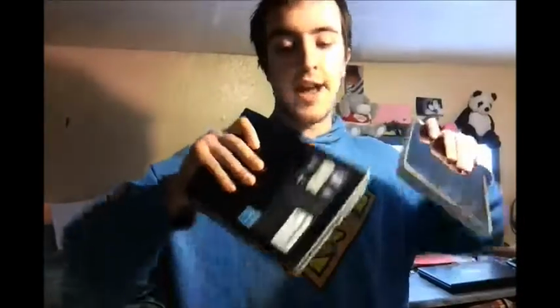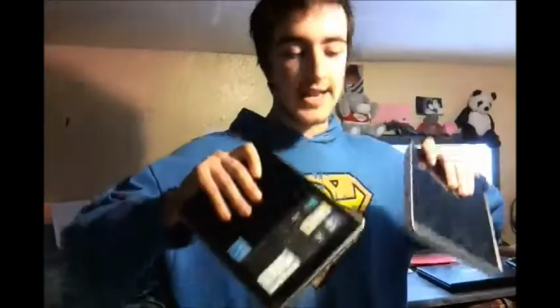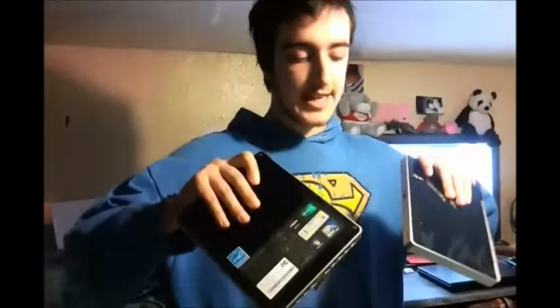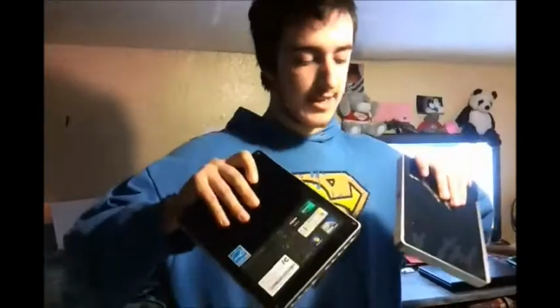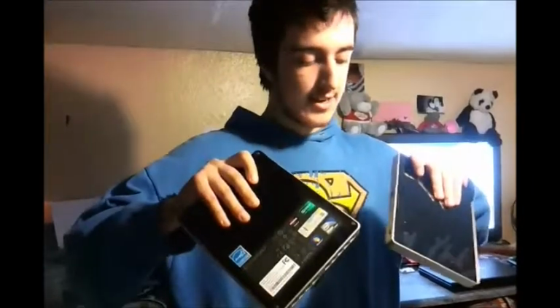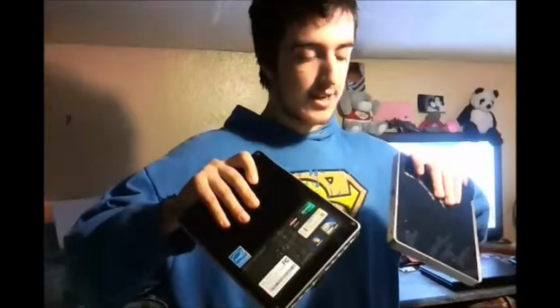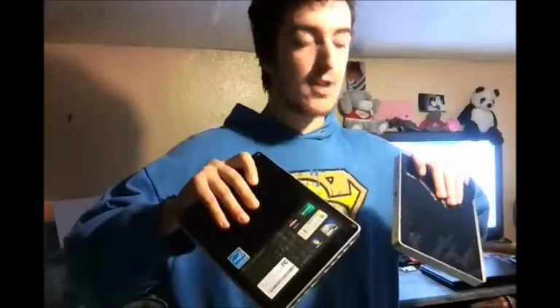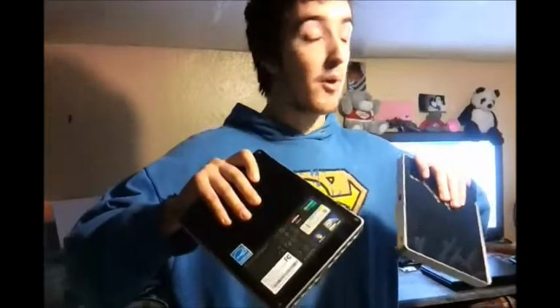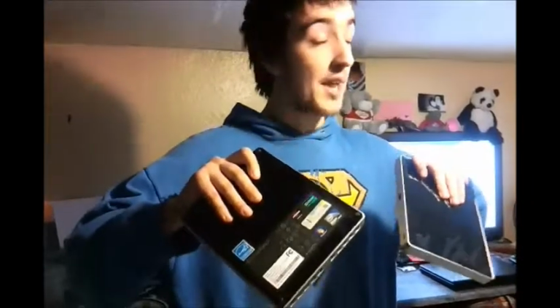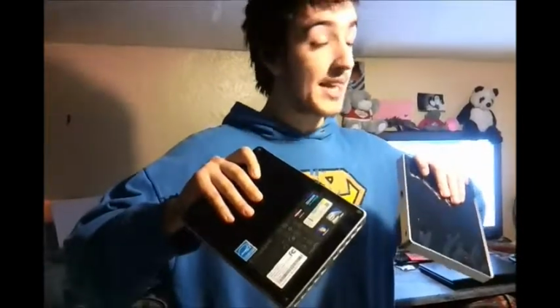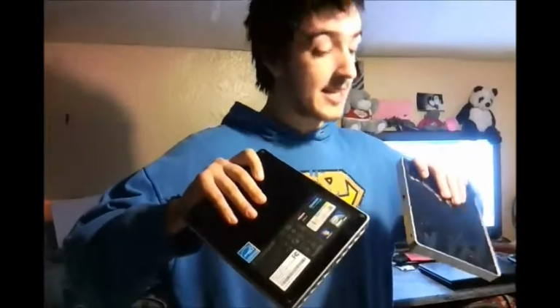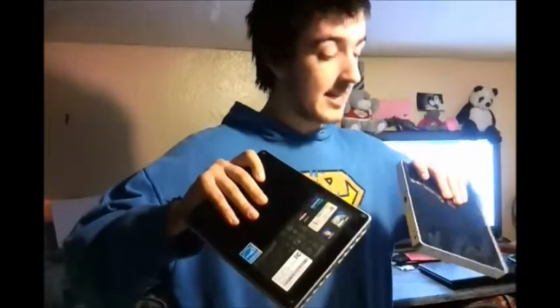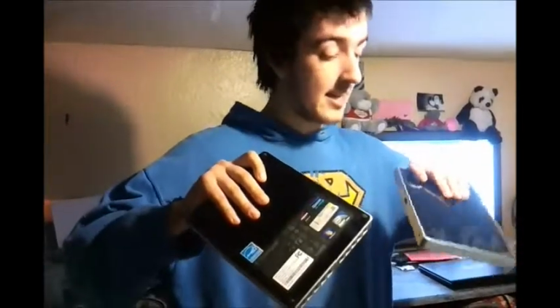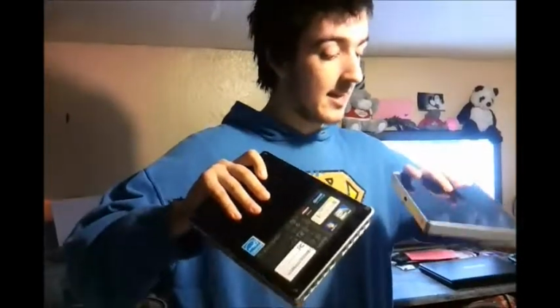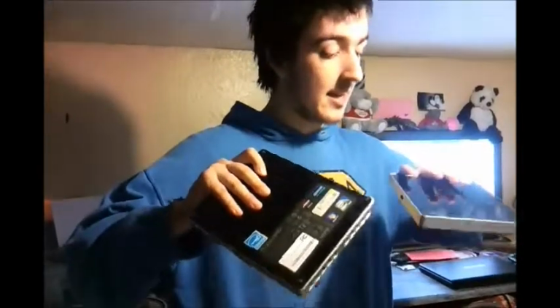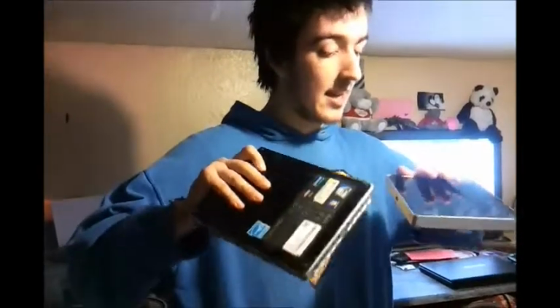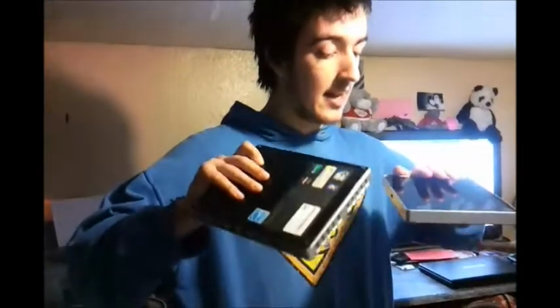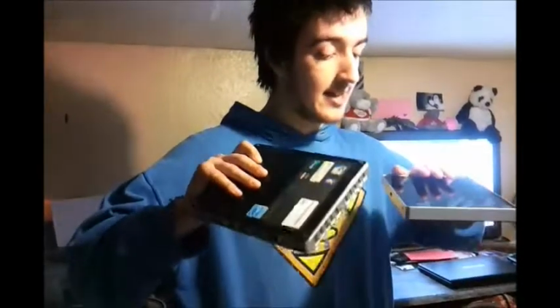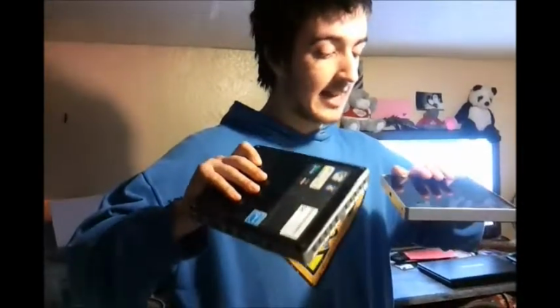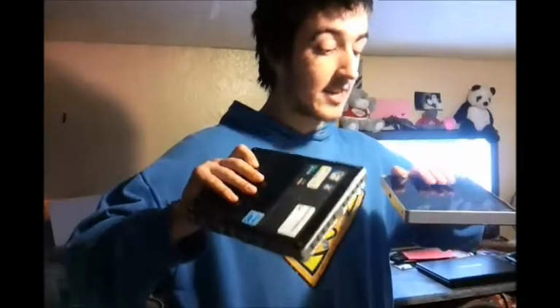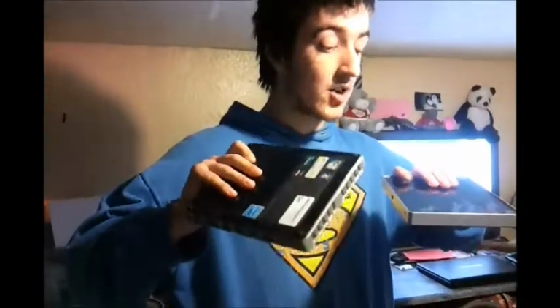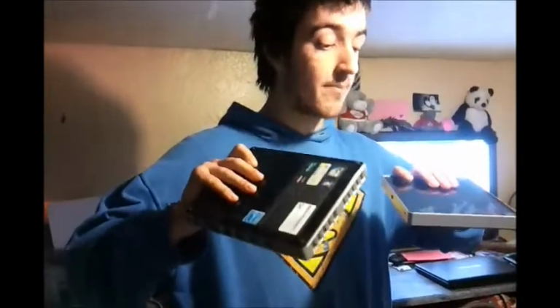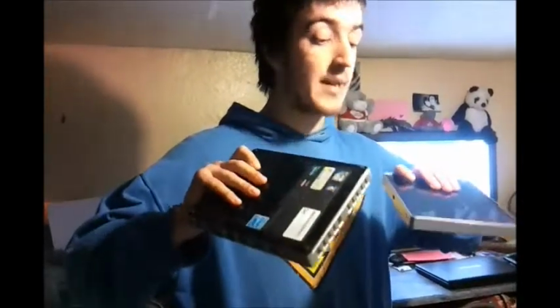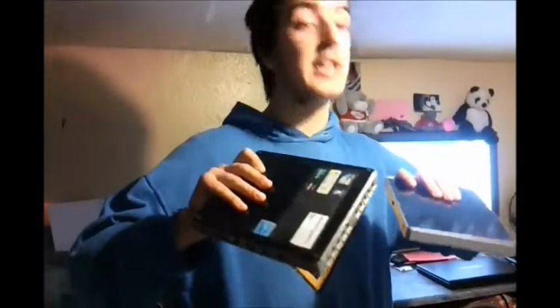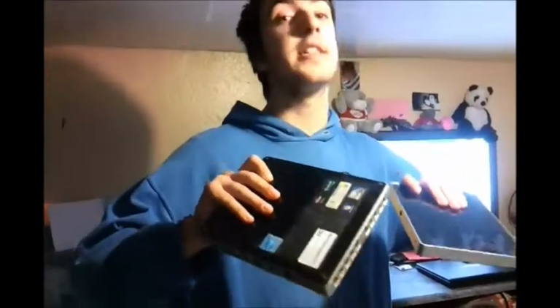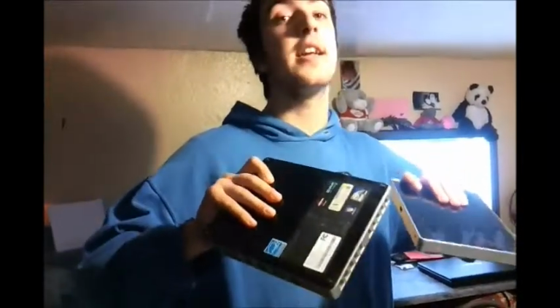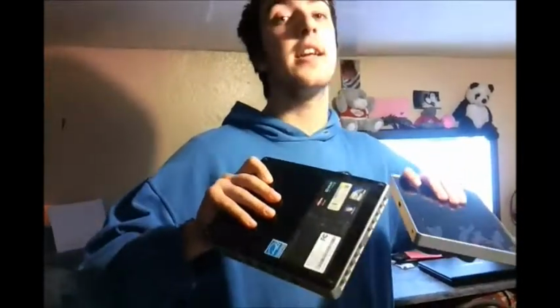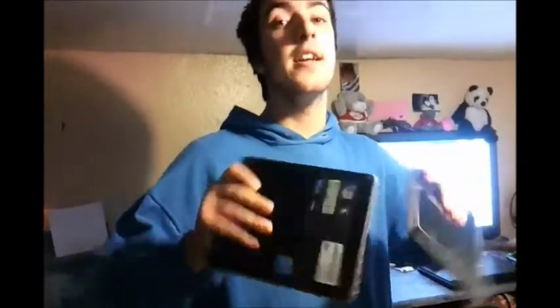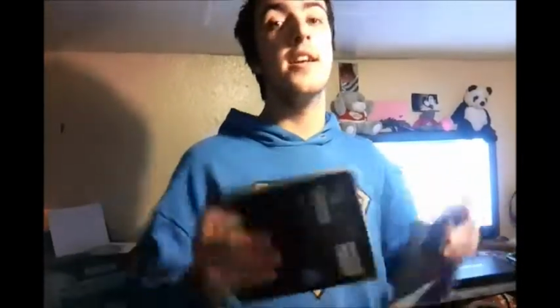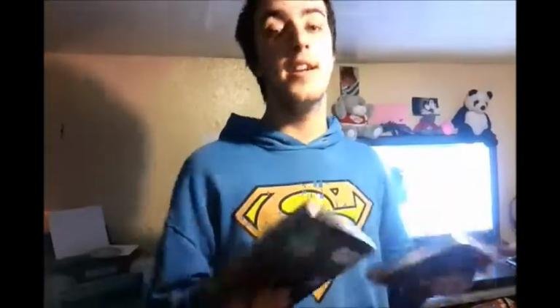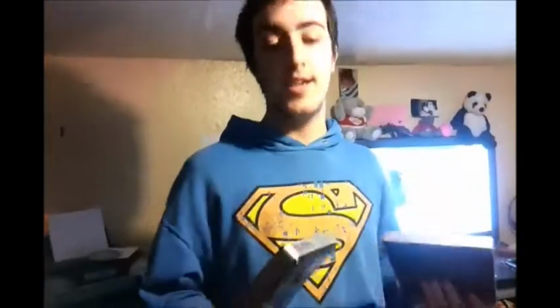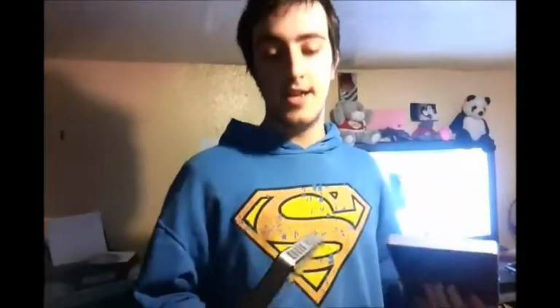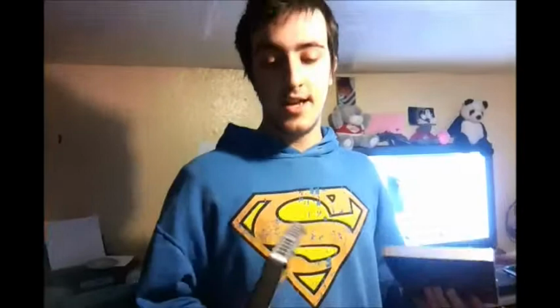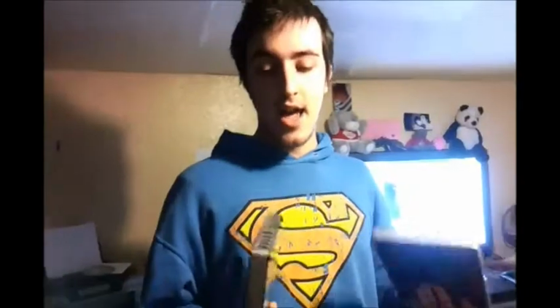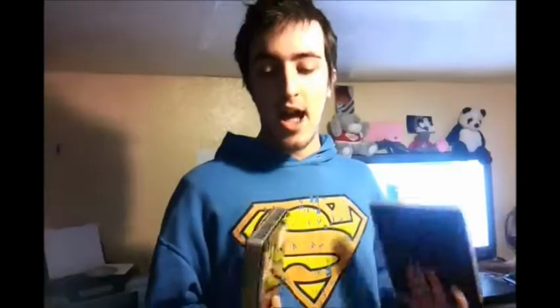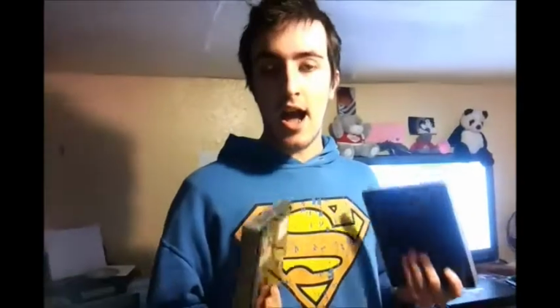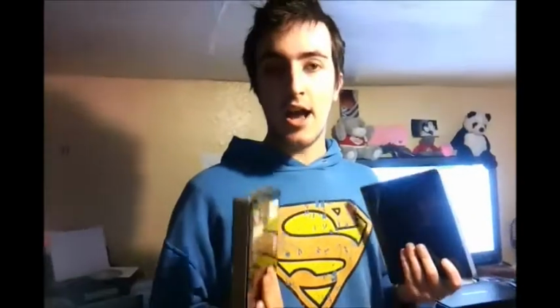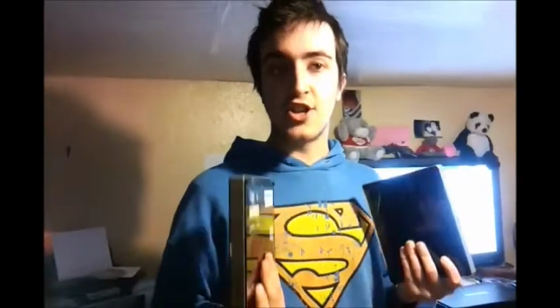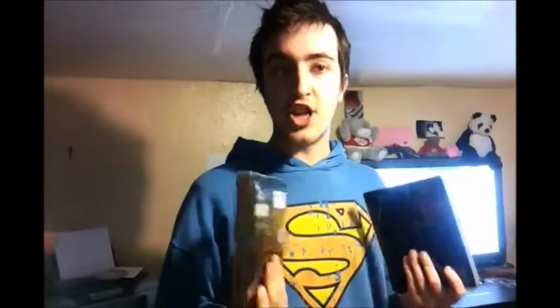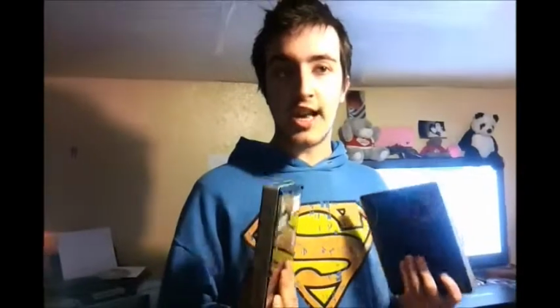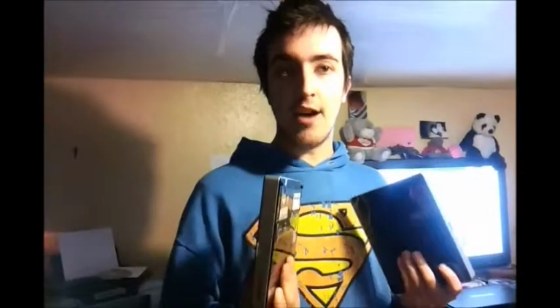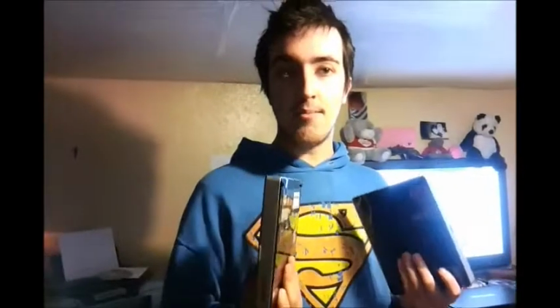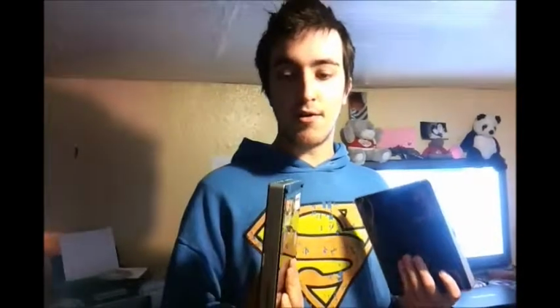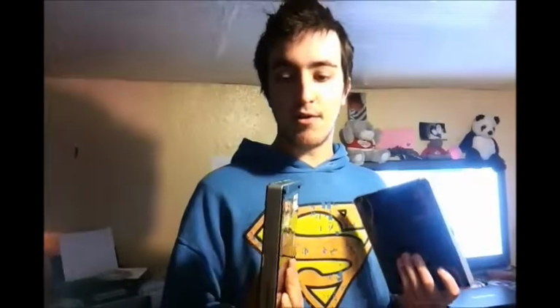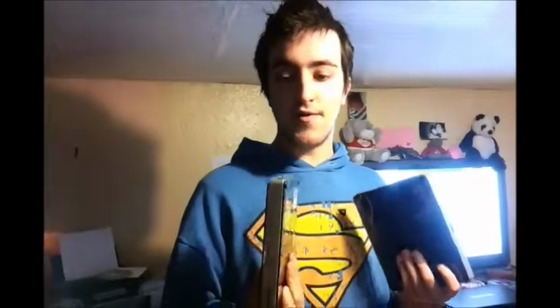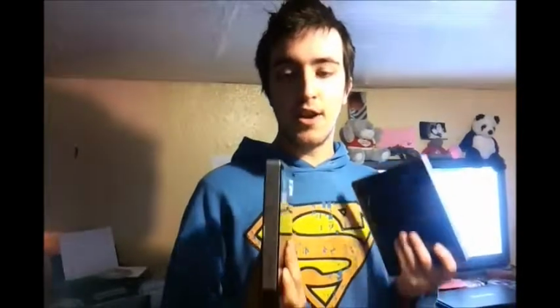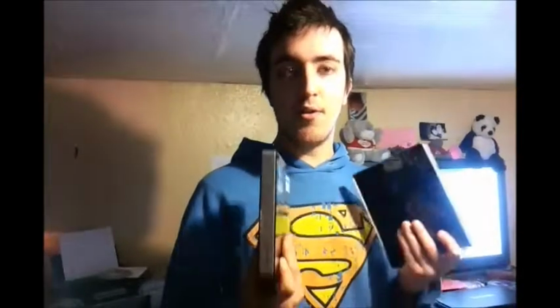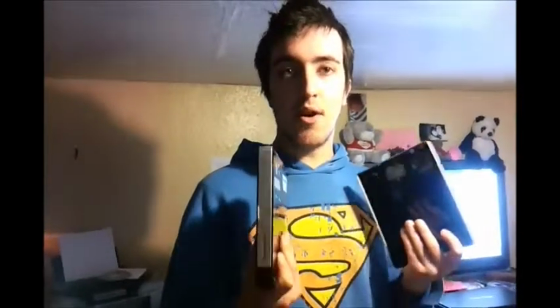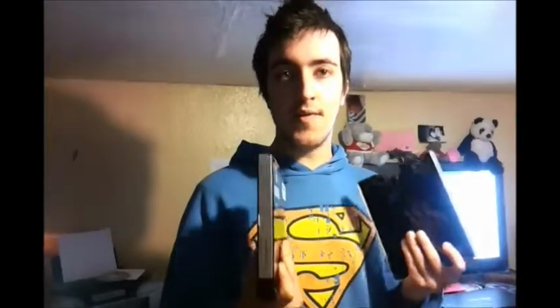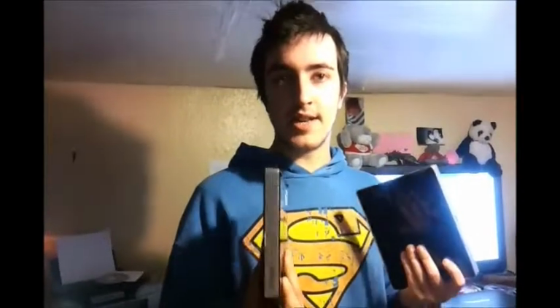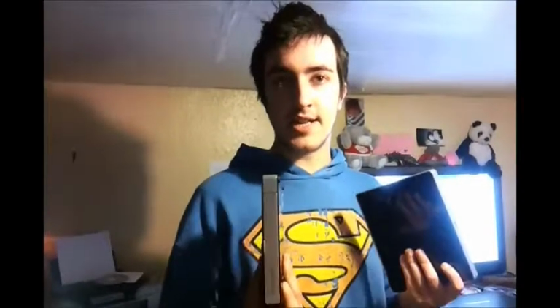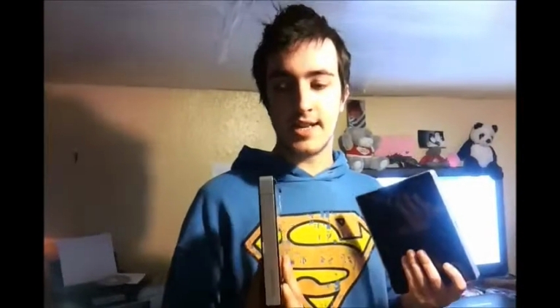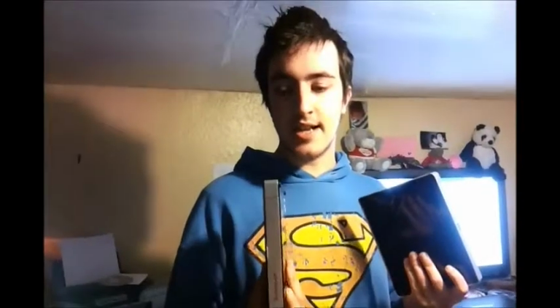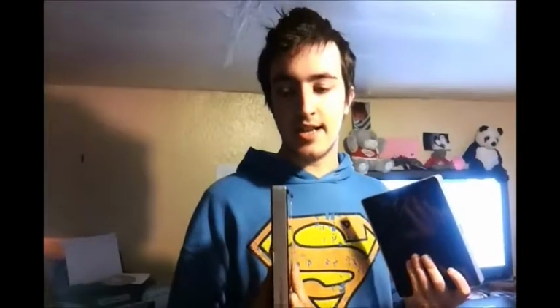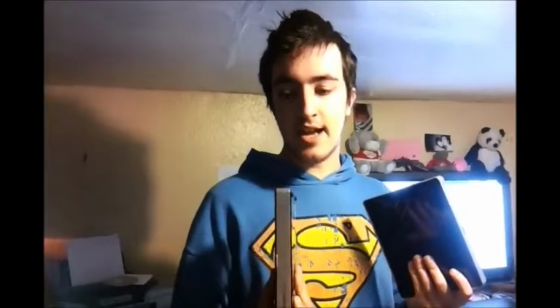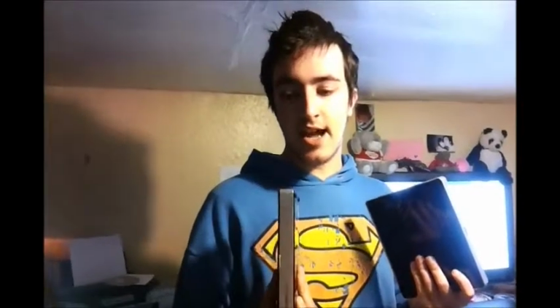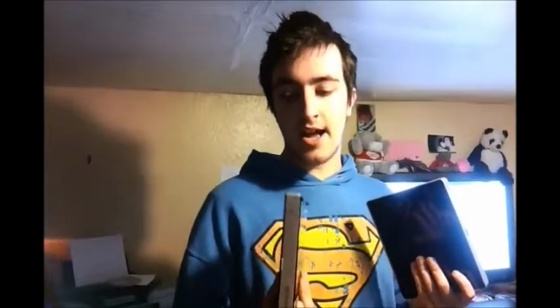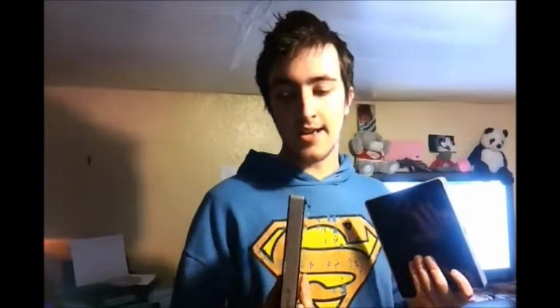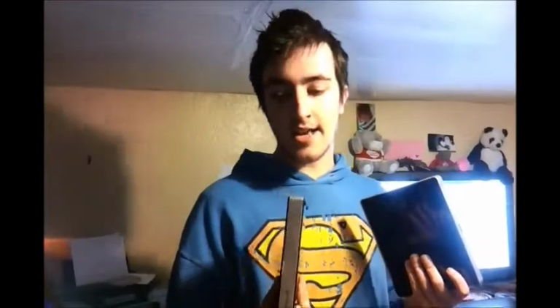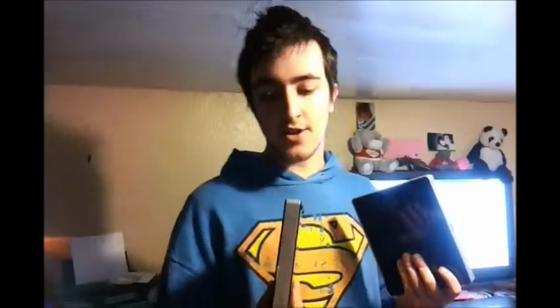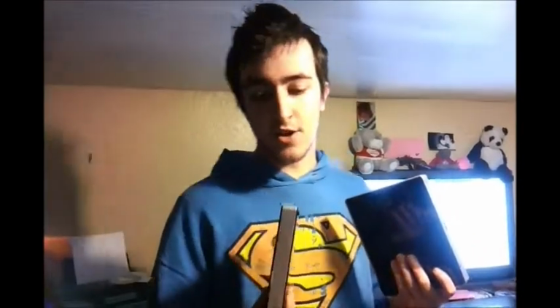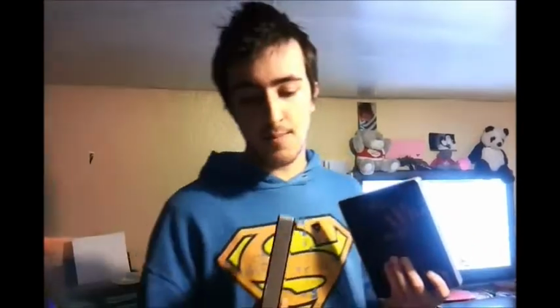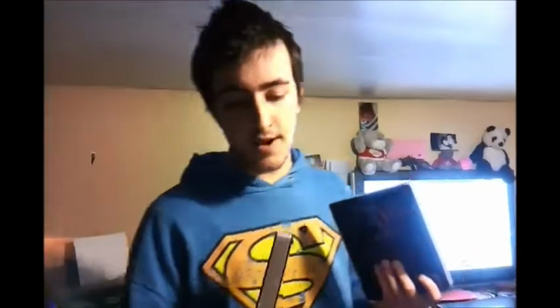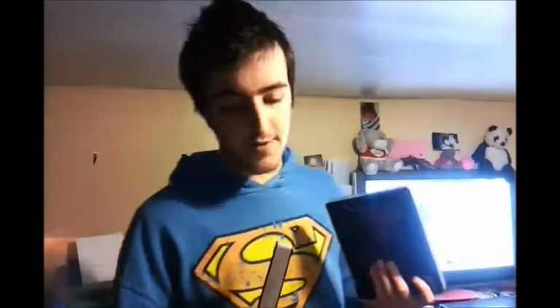Check out my review on this NetTop overall to see what I think. And don't forget to rate and subscribe. Thanks for watching.